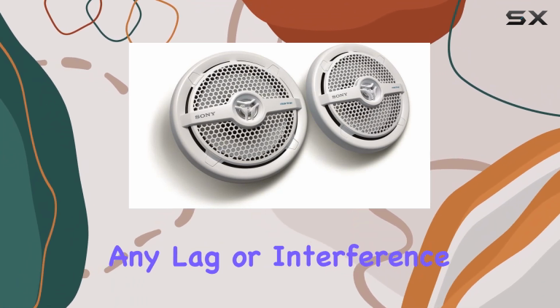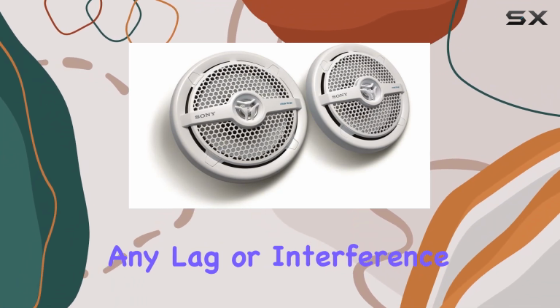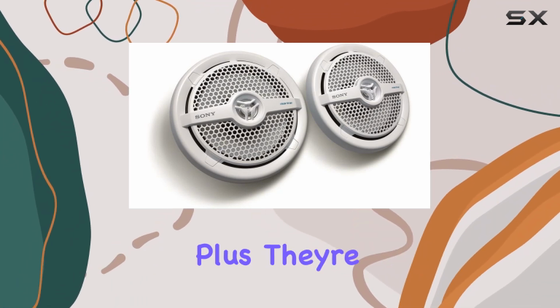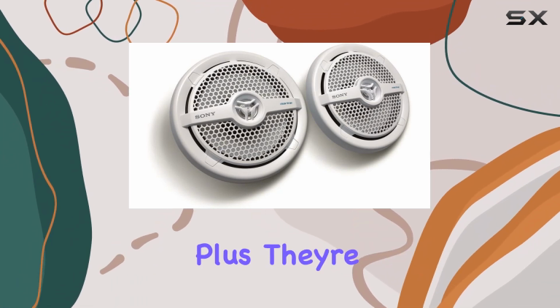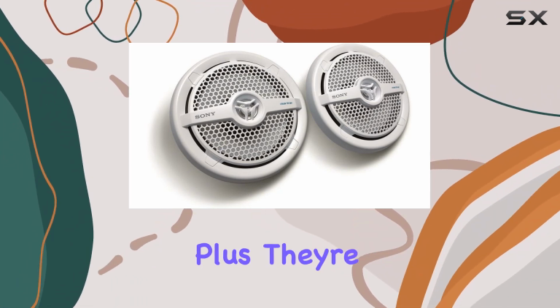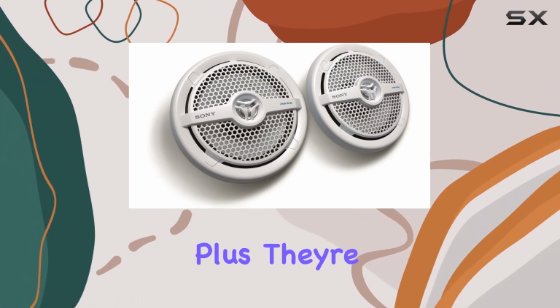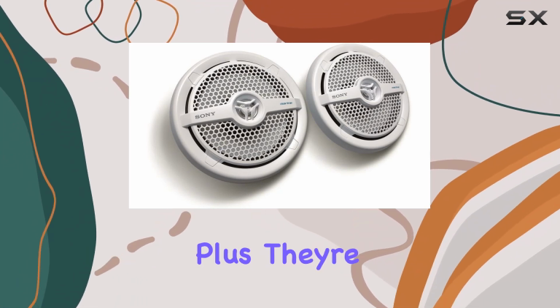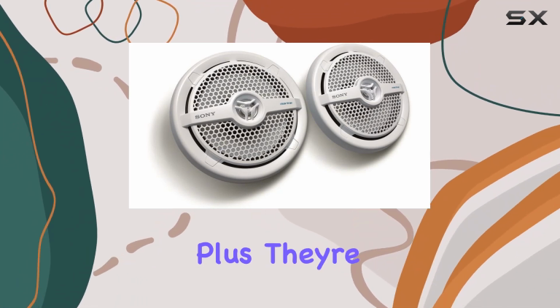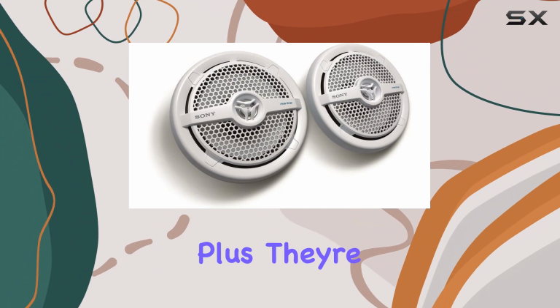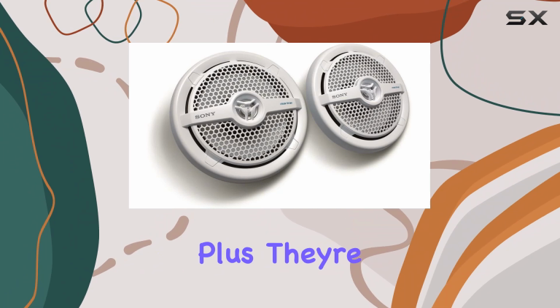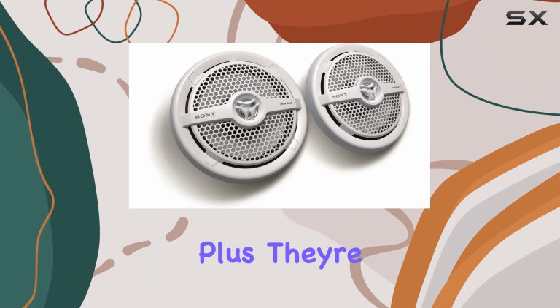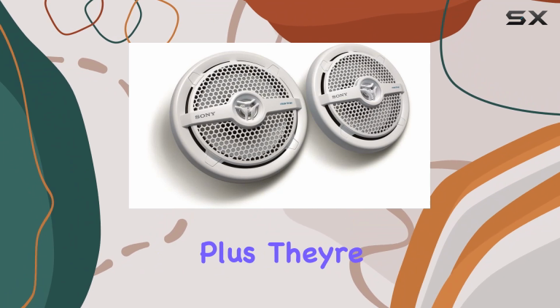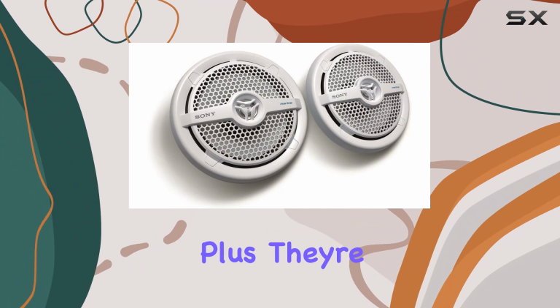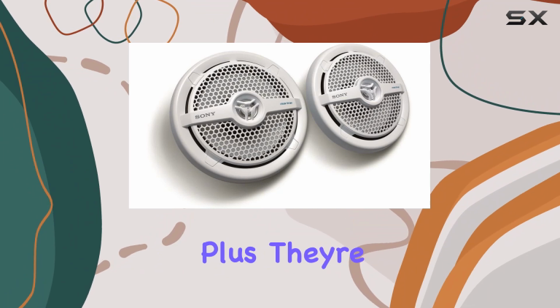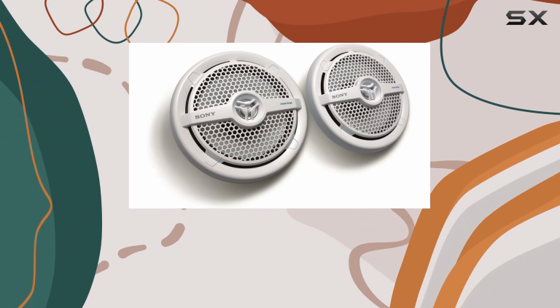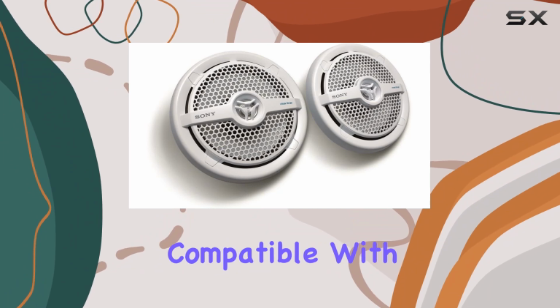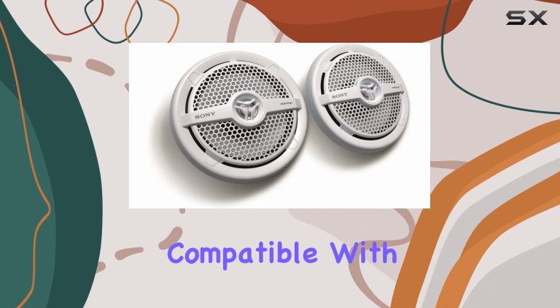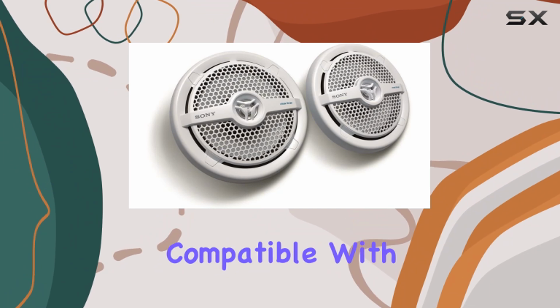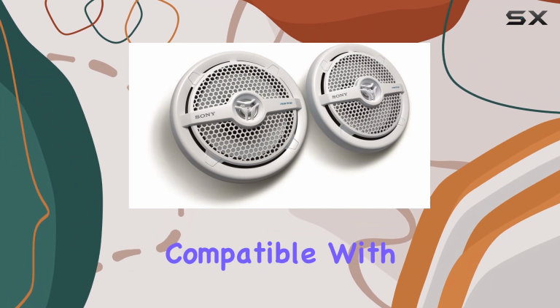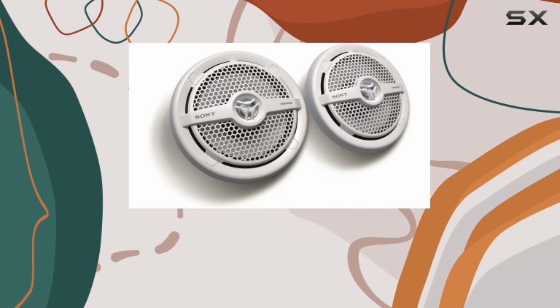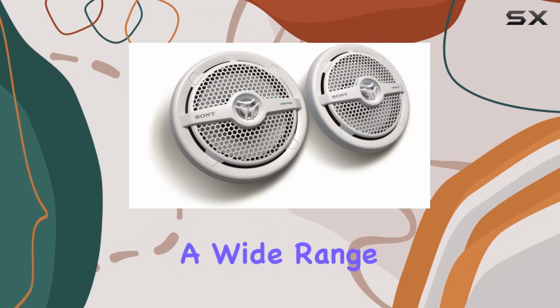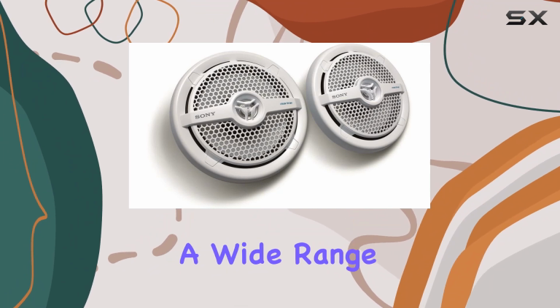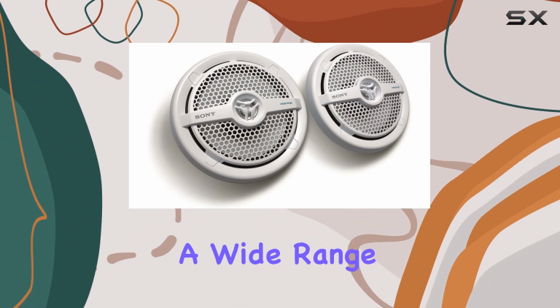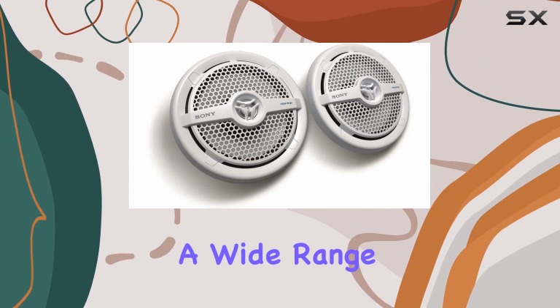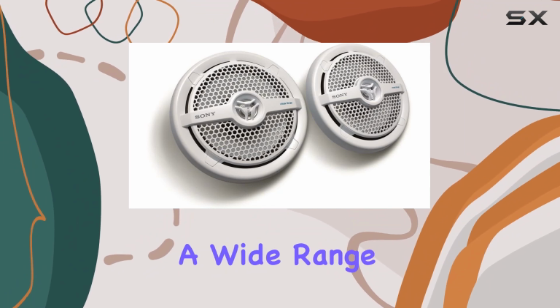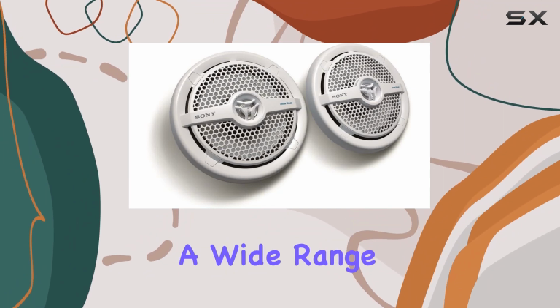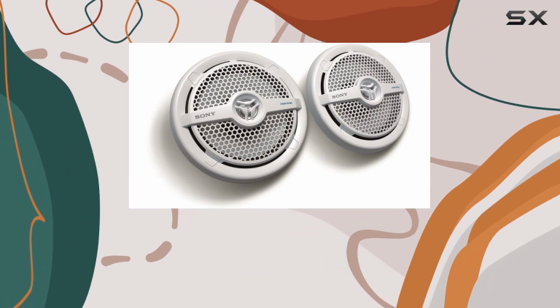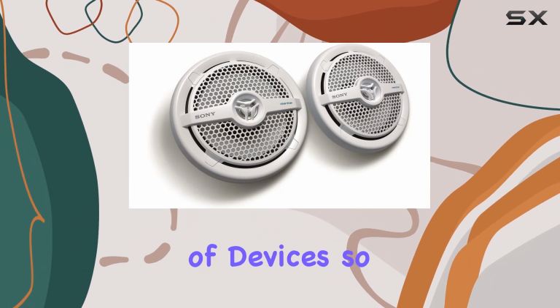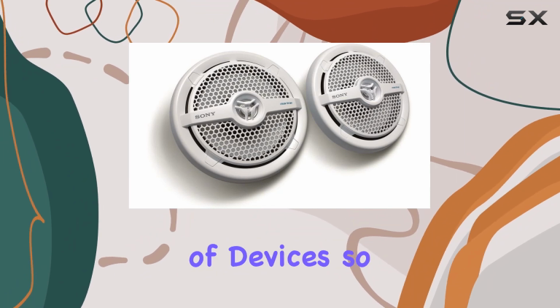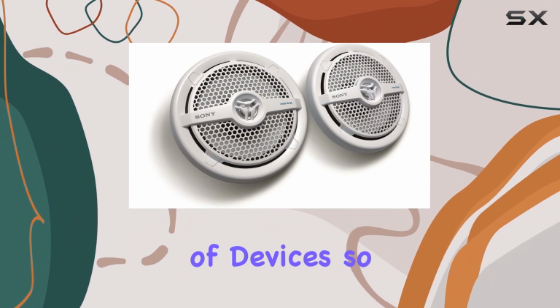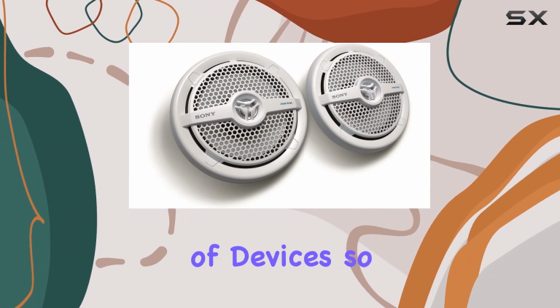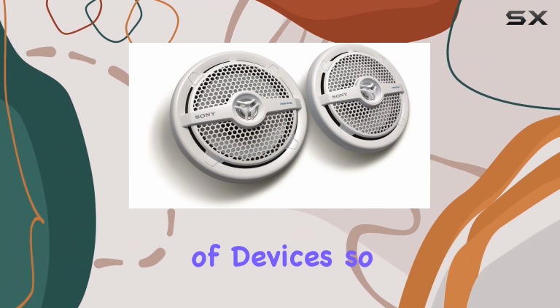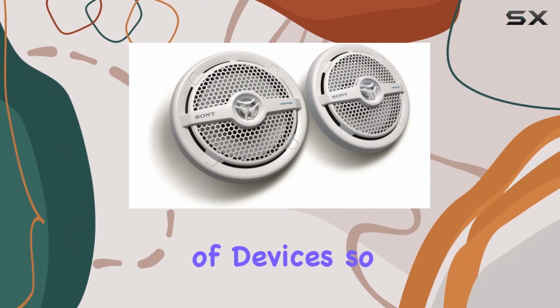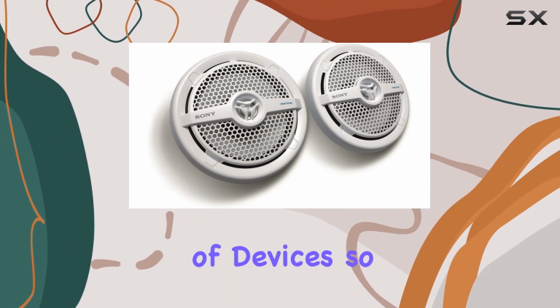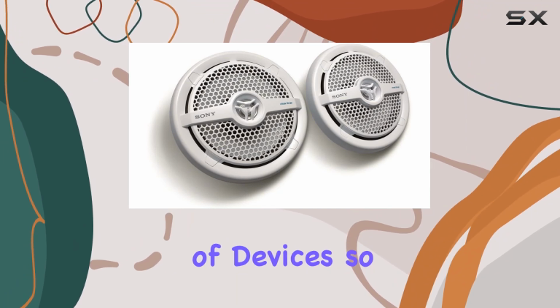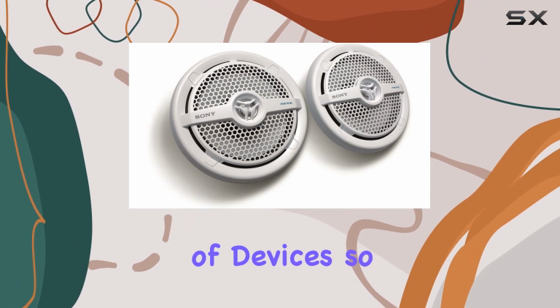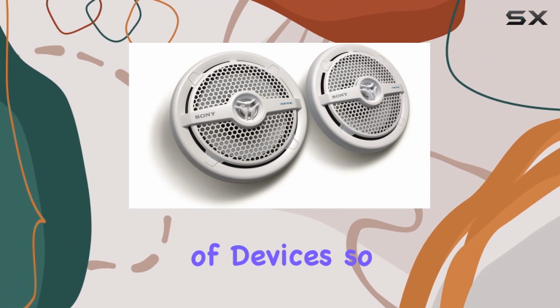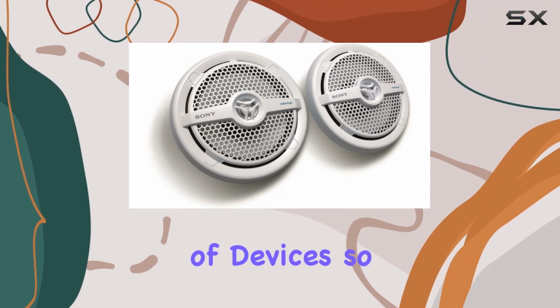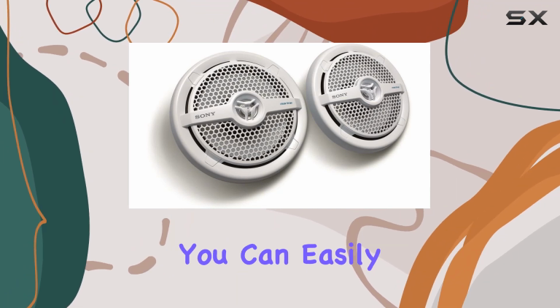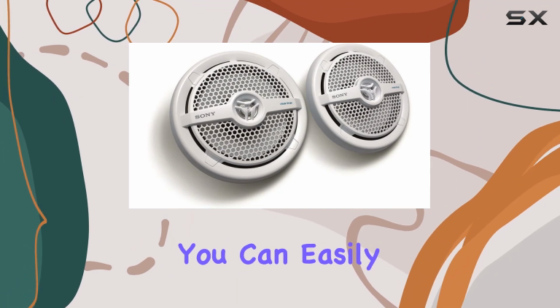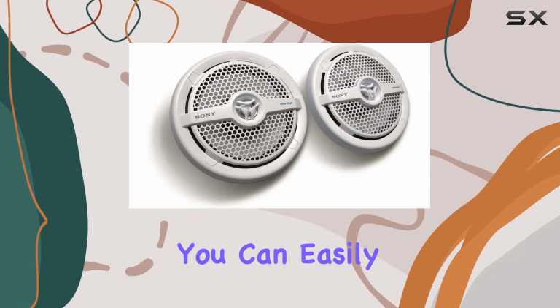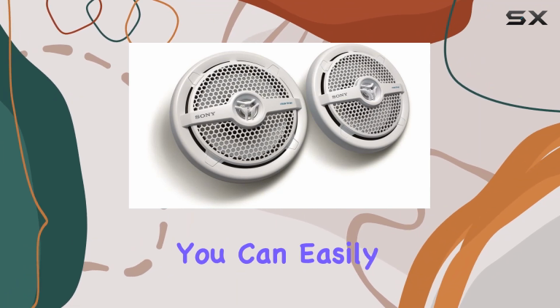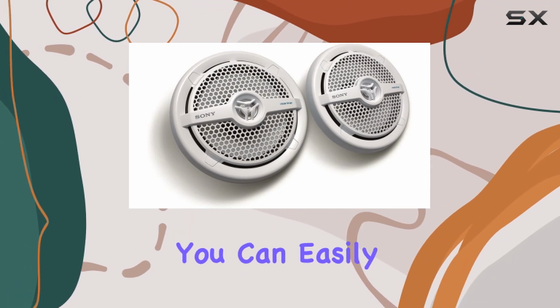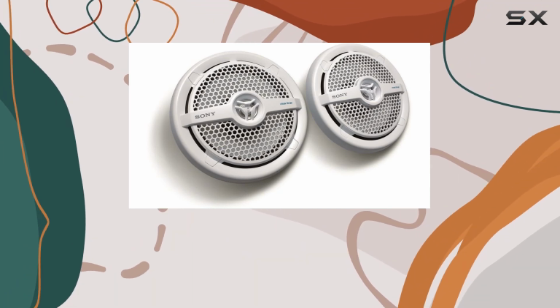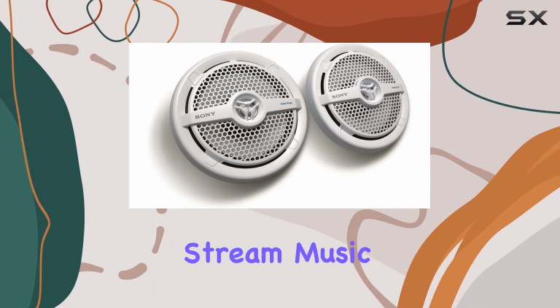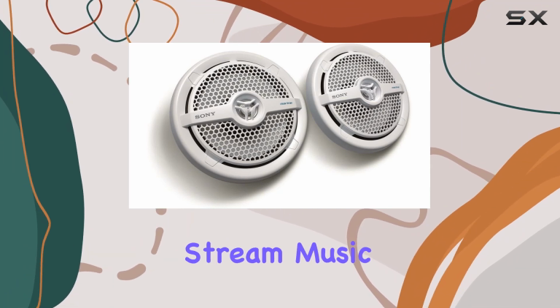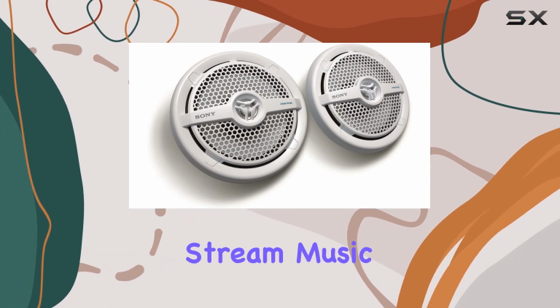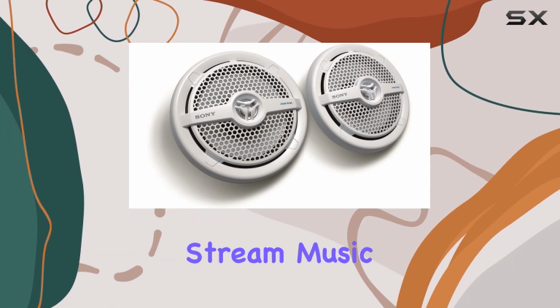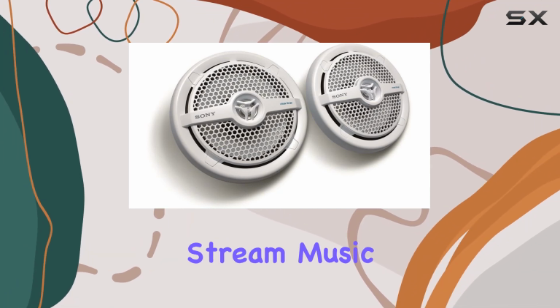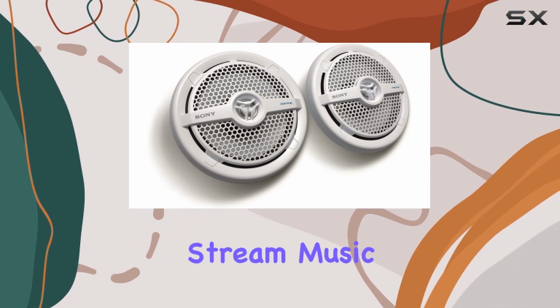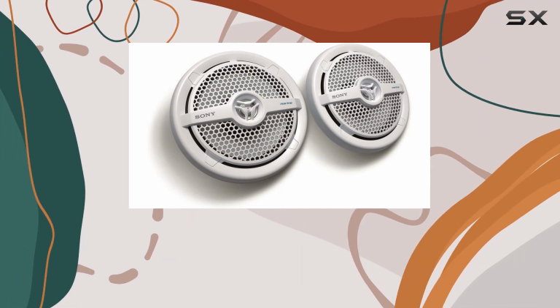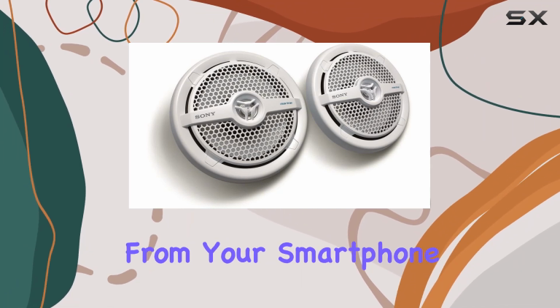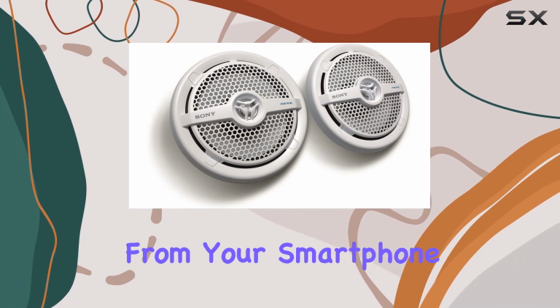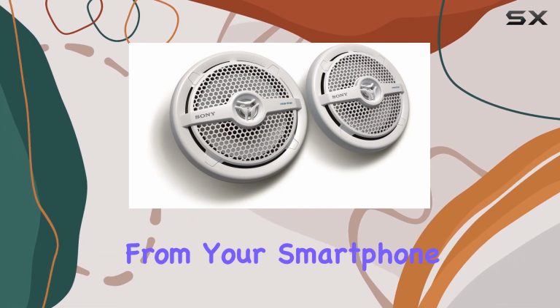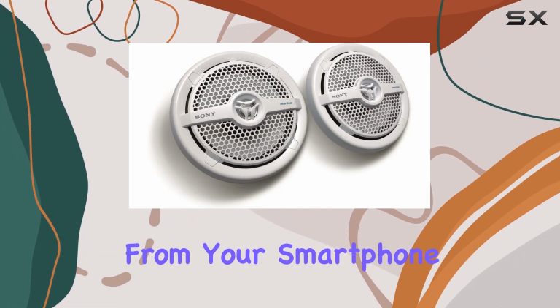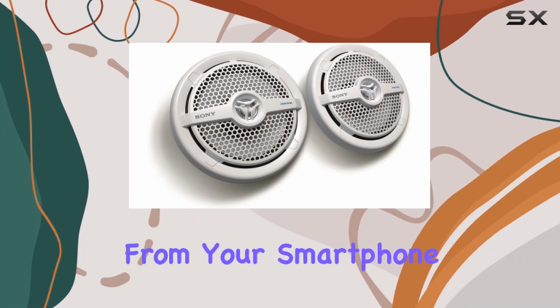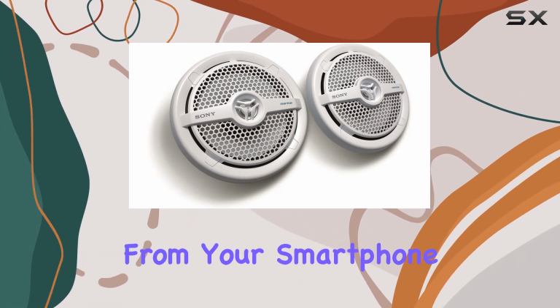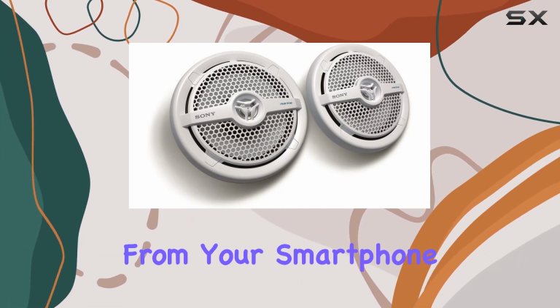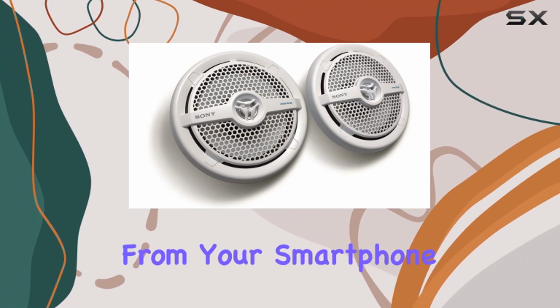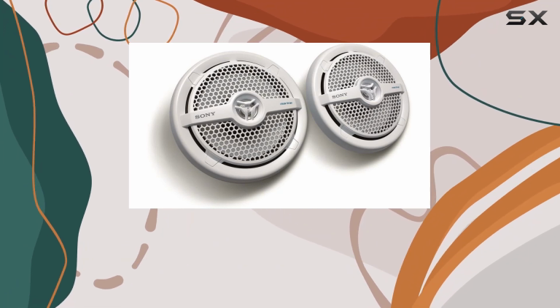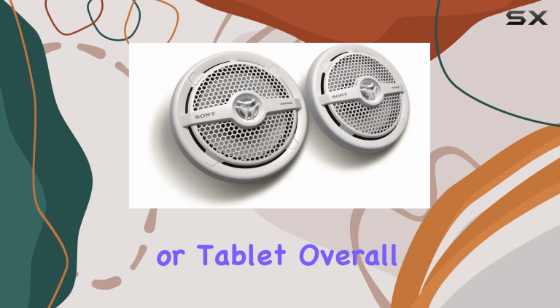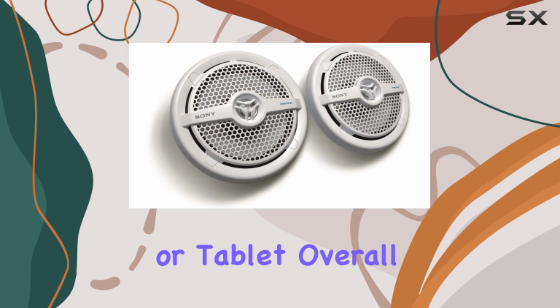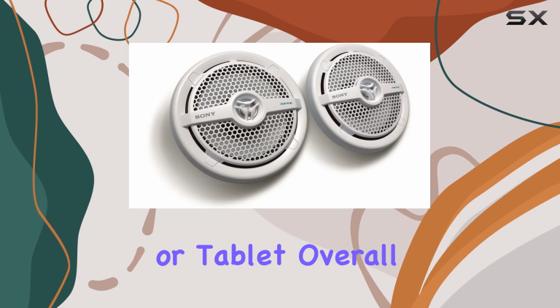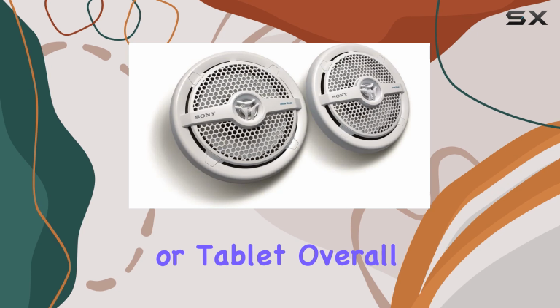Connectivity-wise, these speakers use coaxial technology, ensuring a seamless audio experience without any lag or interference. Plus they're compatible with a wide range of devices, so you can easily stream music from your smartphone or tablet.